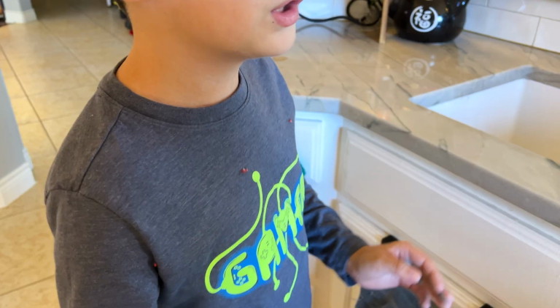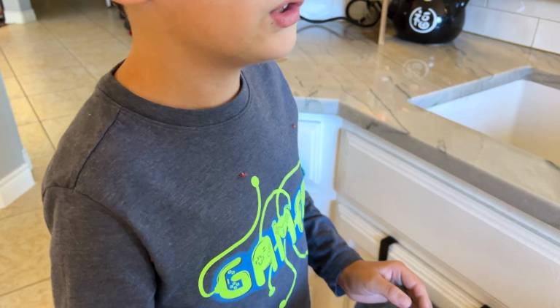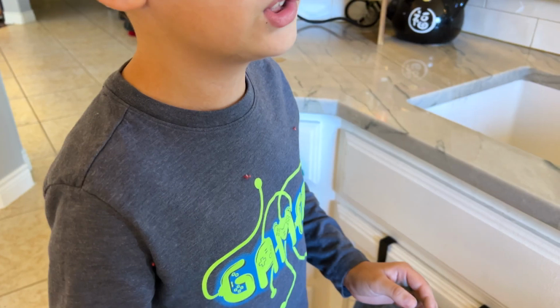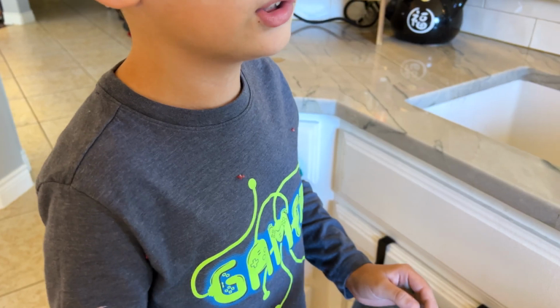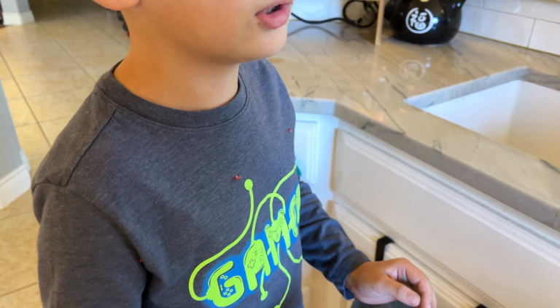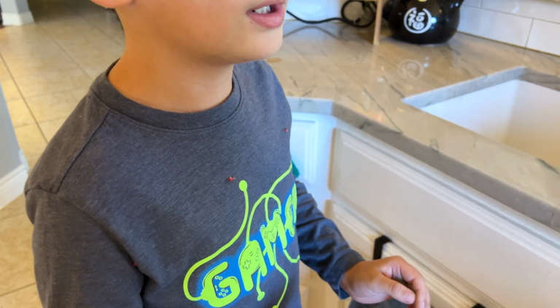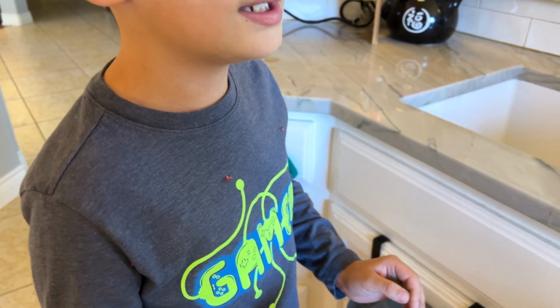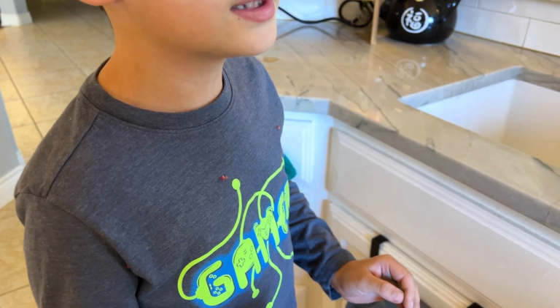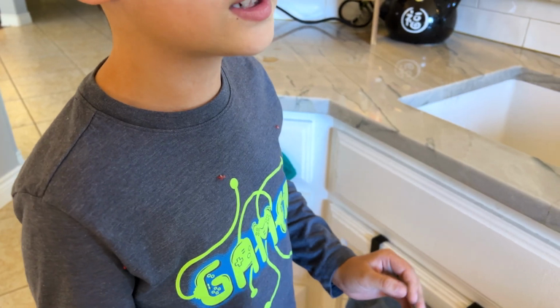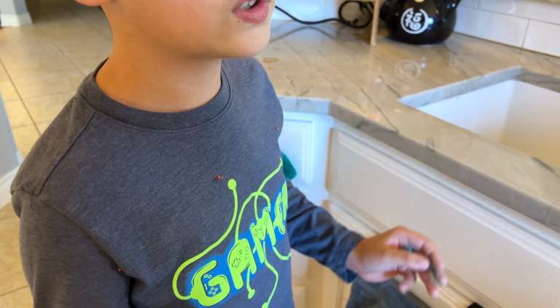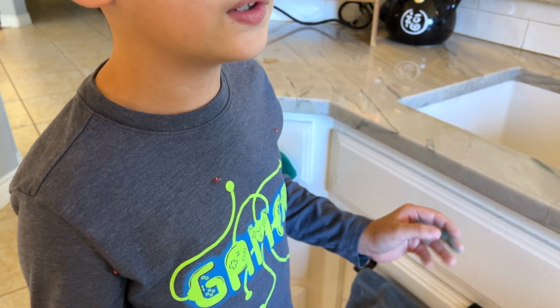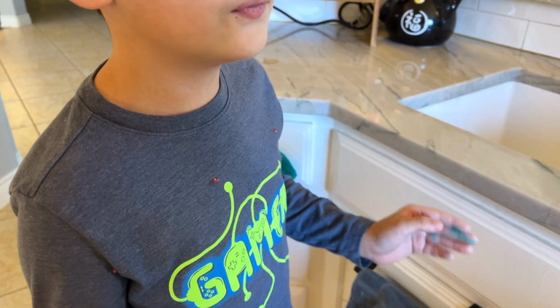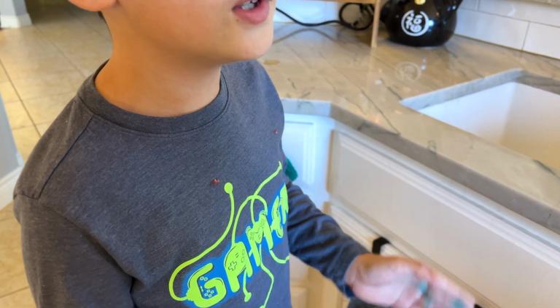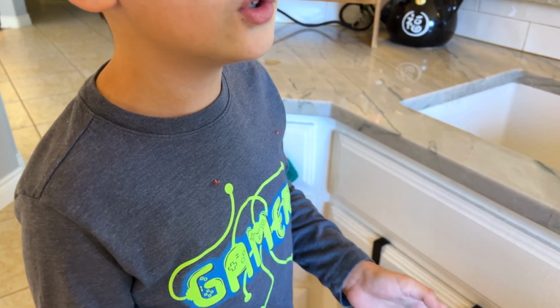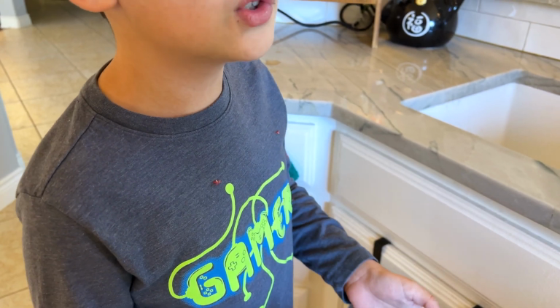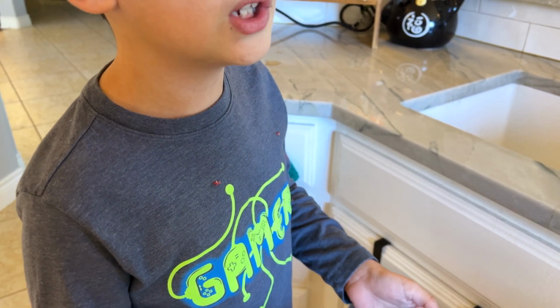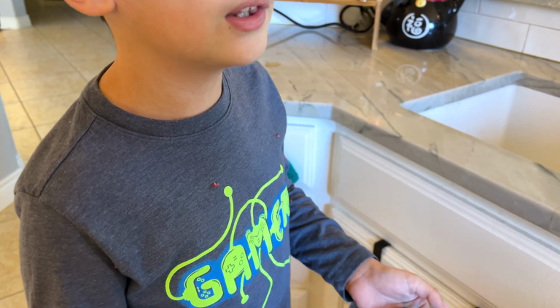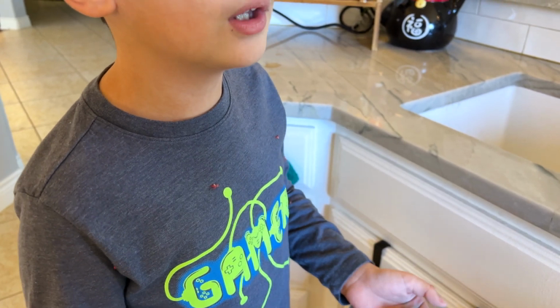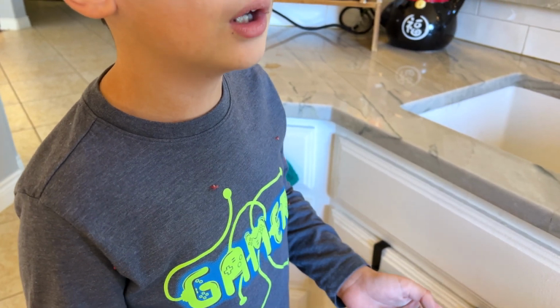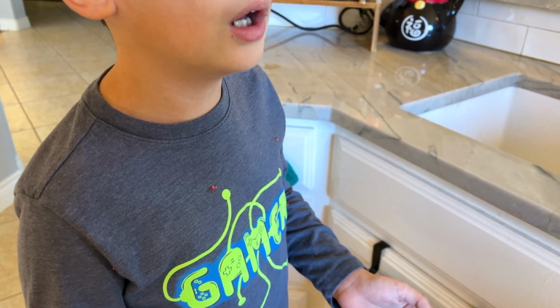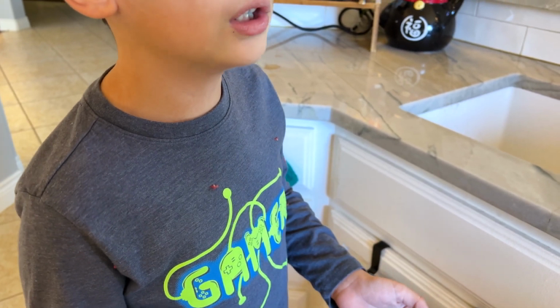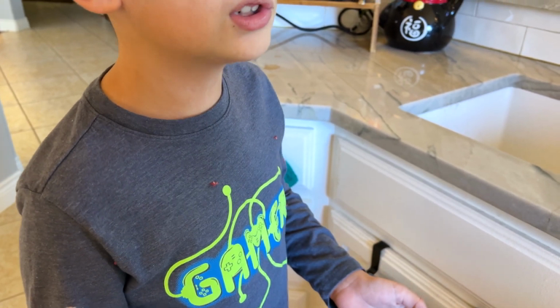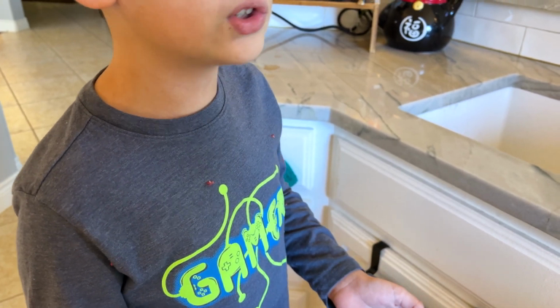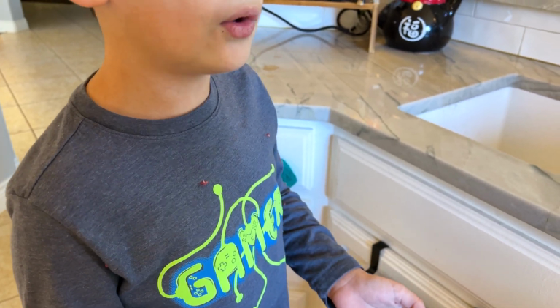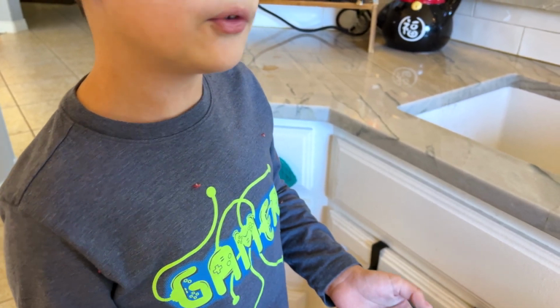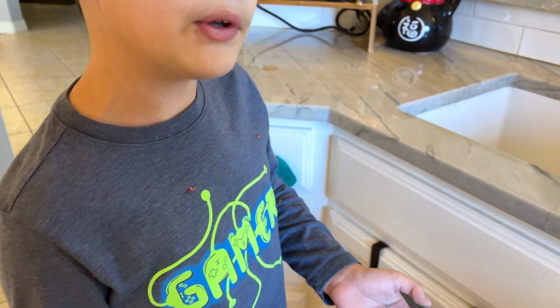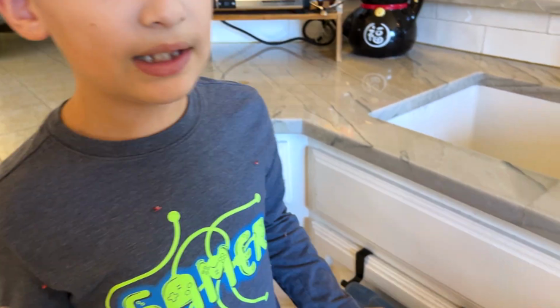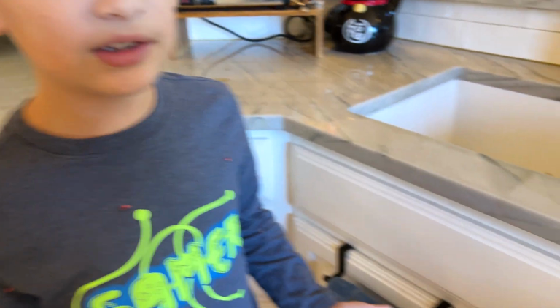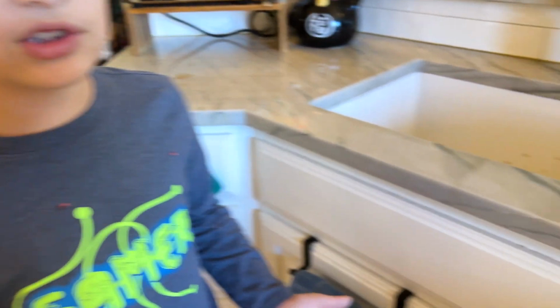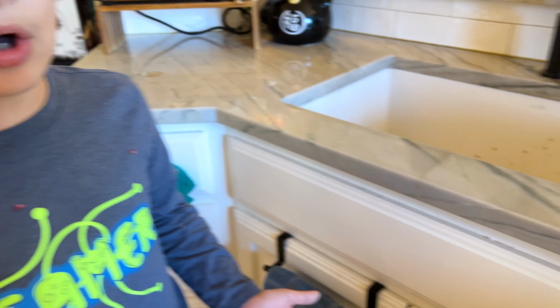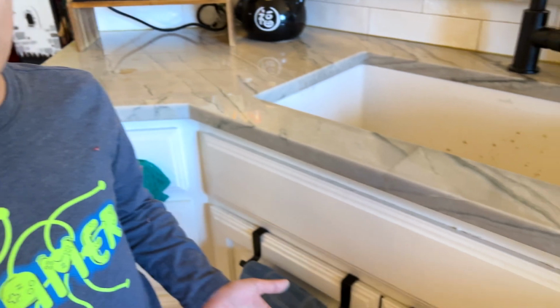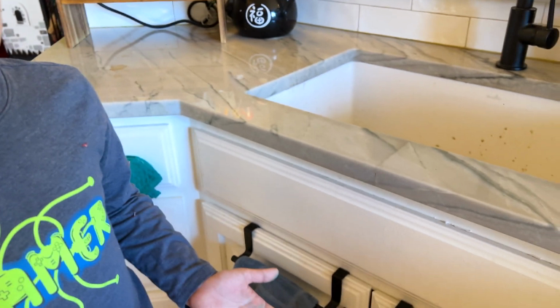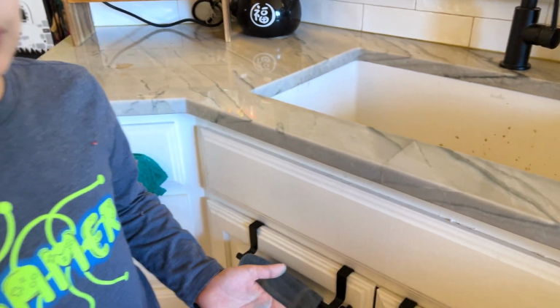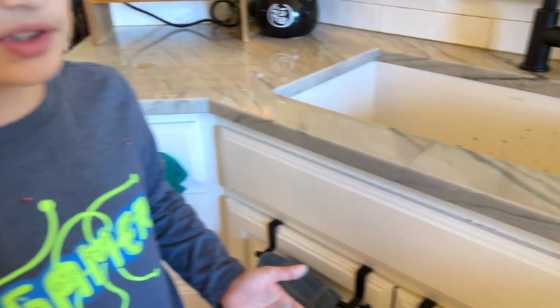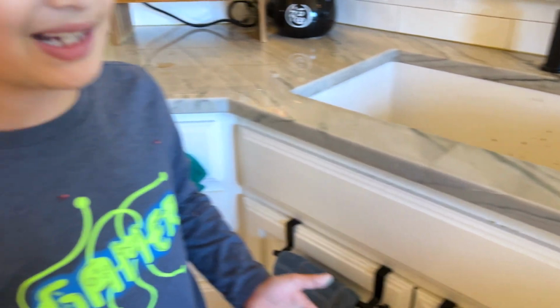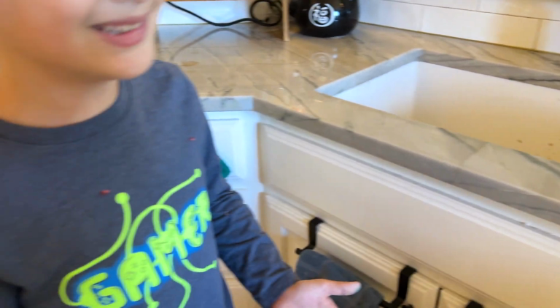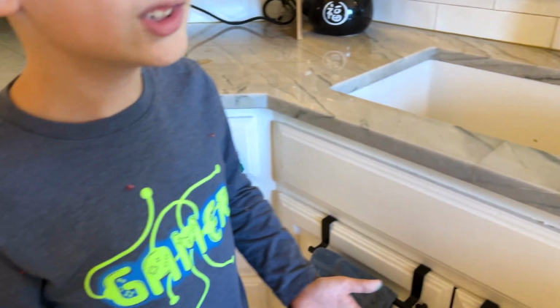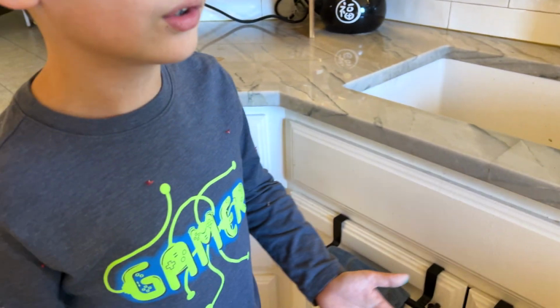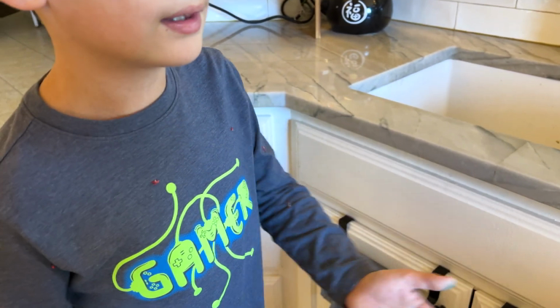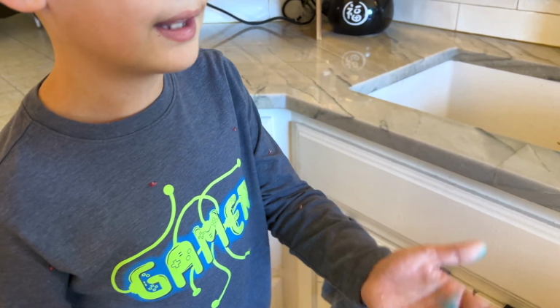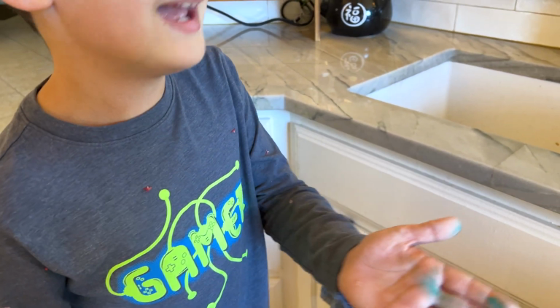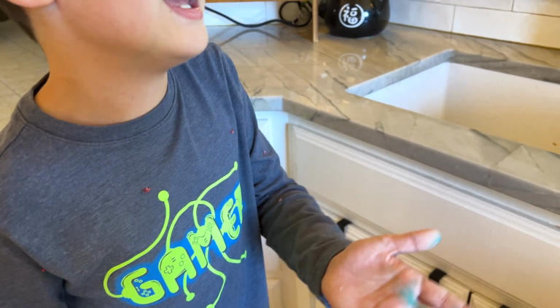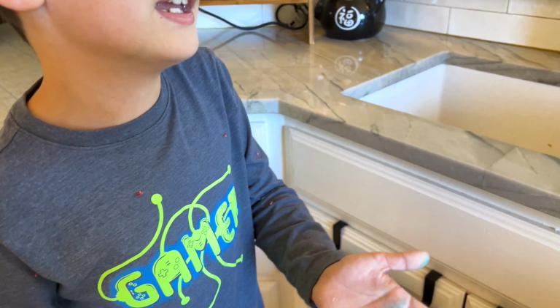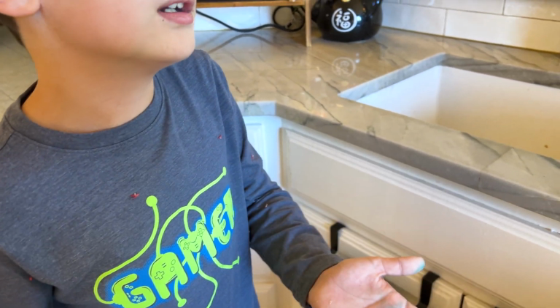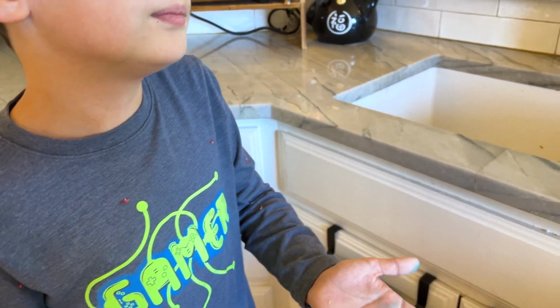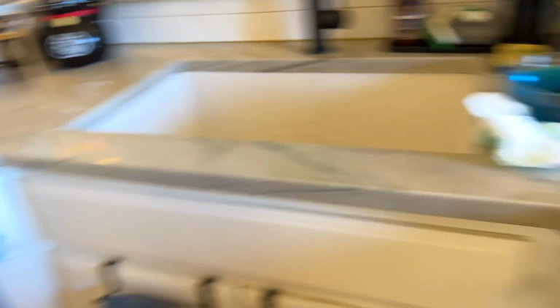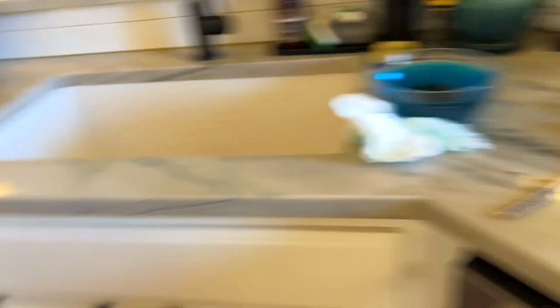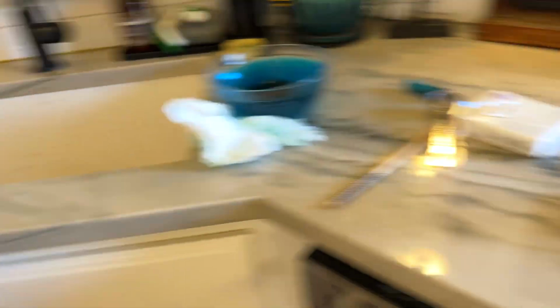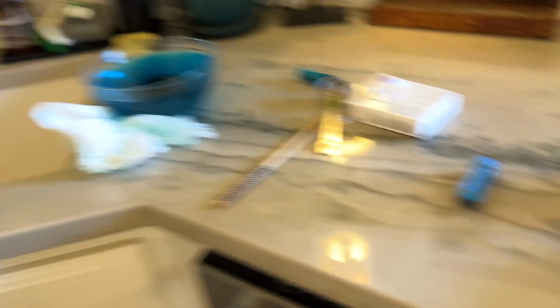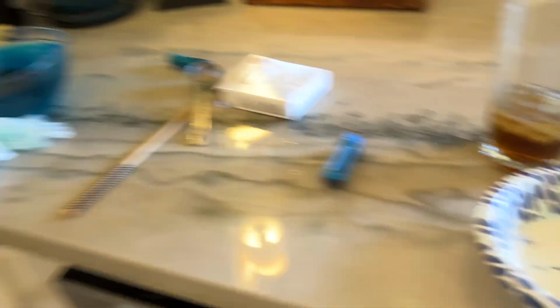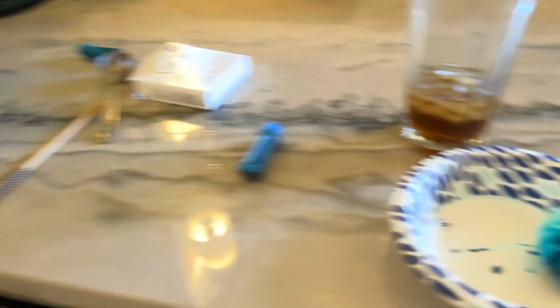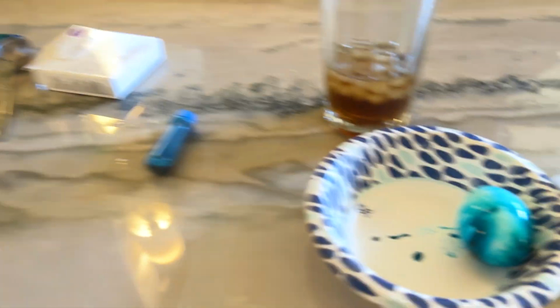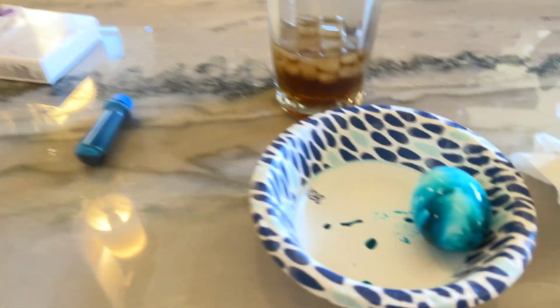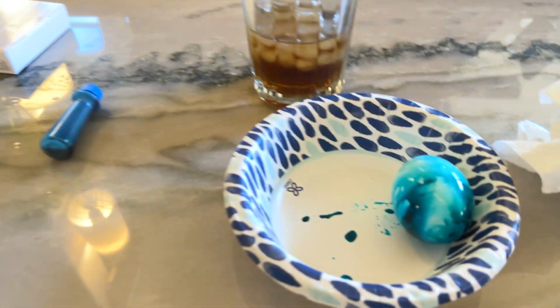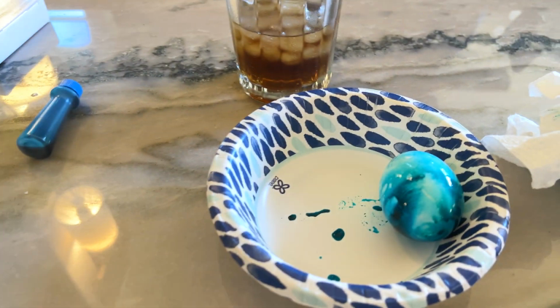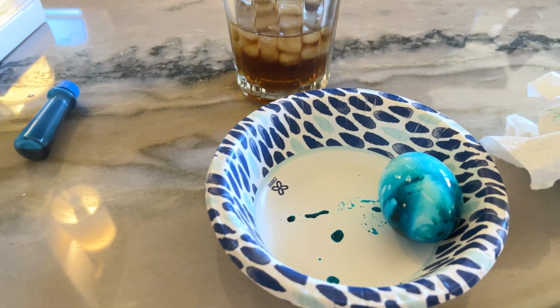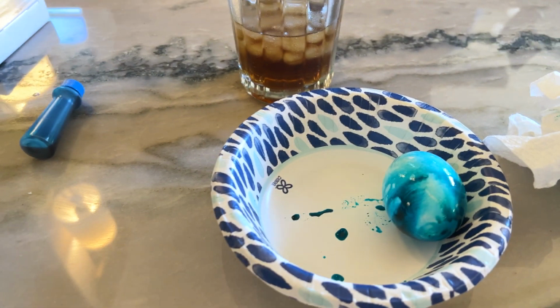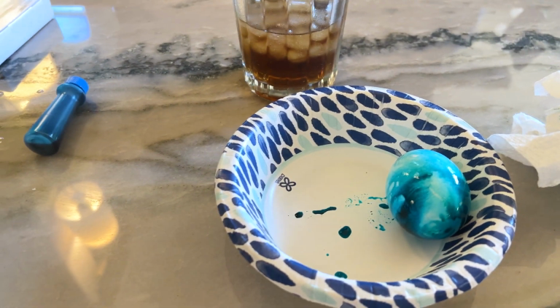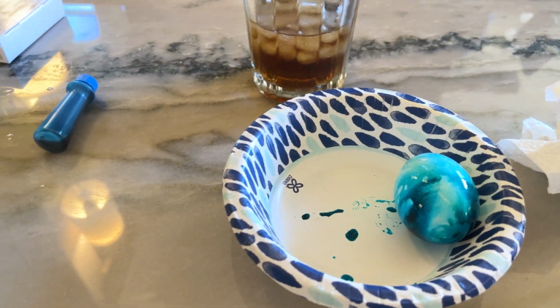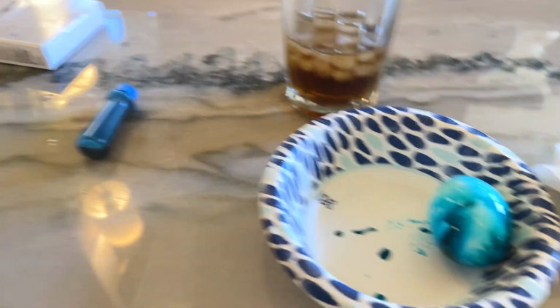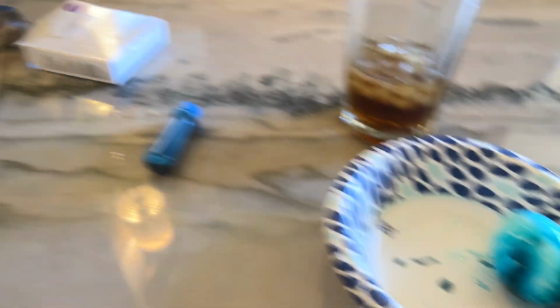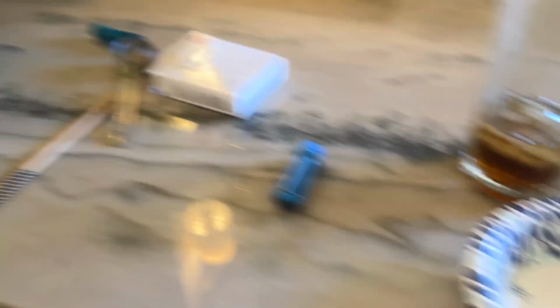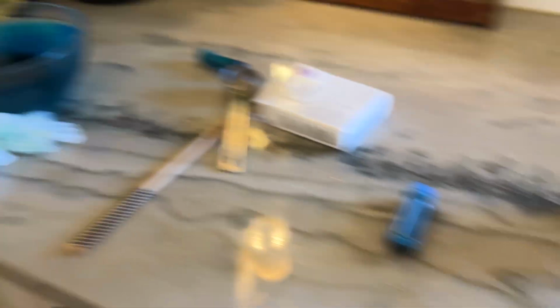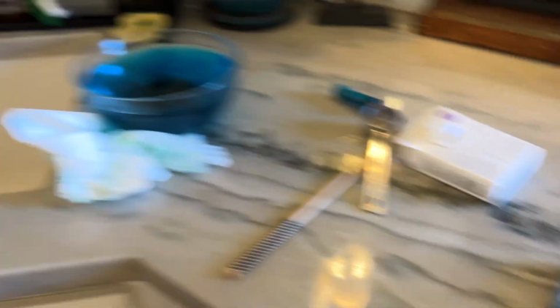When you stir it, it starts infusing the salt. And then salt water is denser than the egg, which forces the egg up.